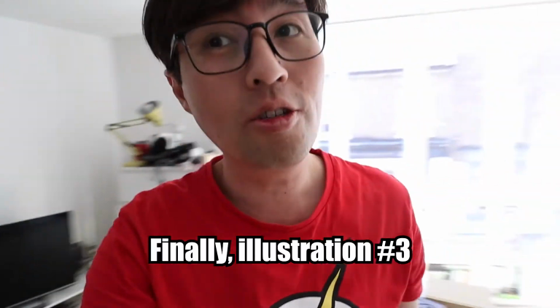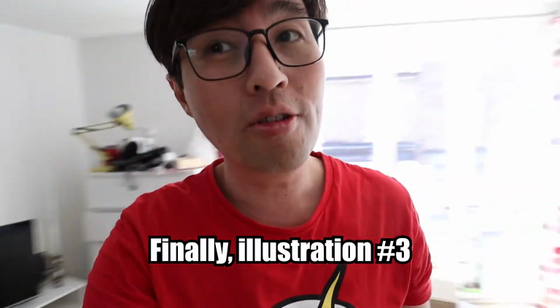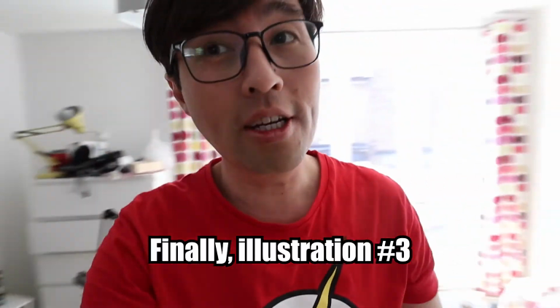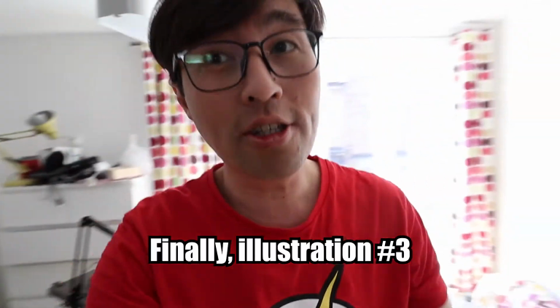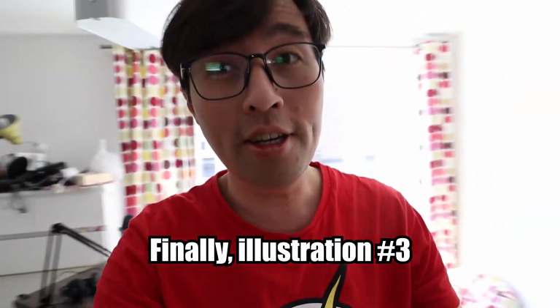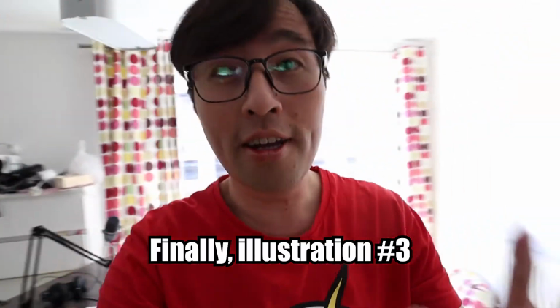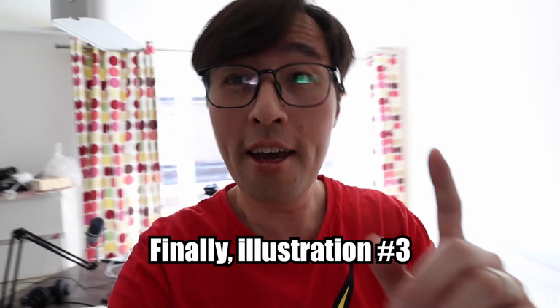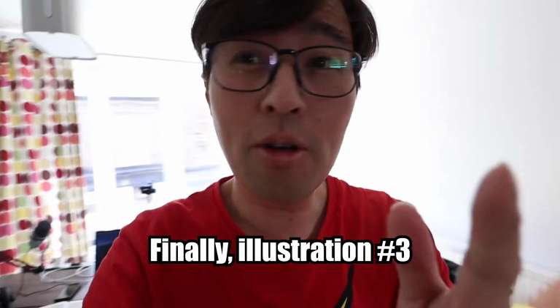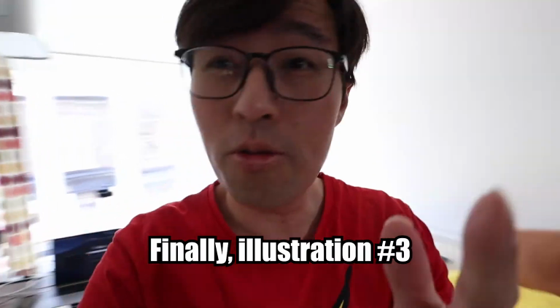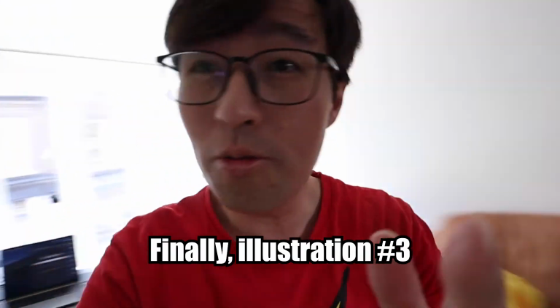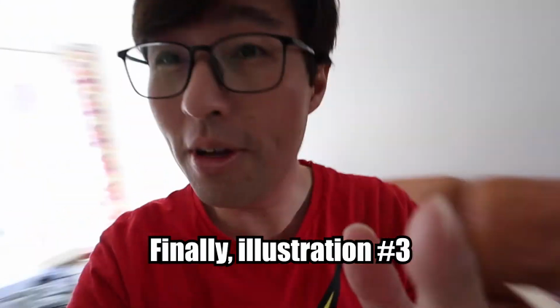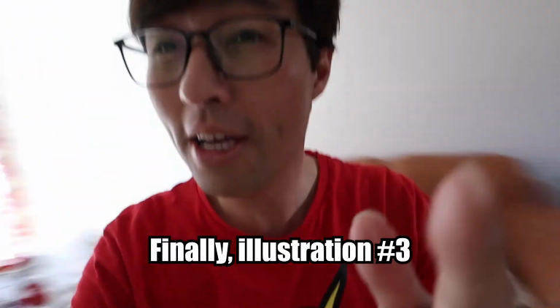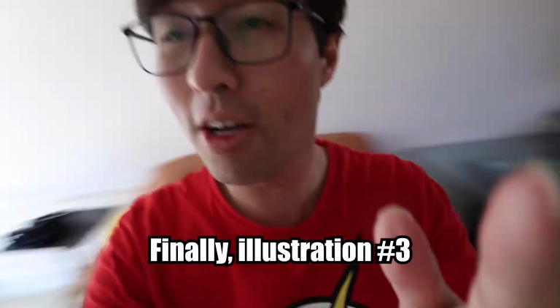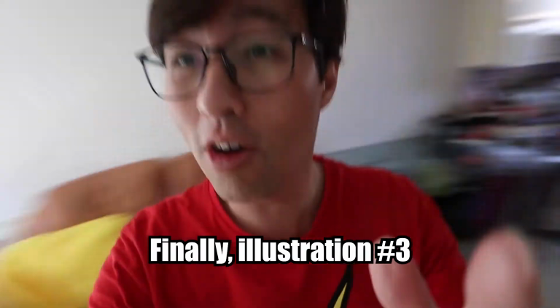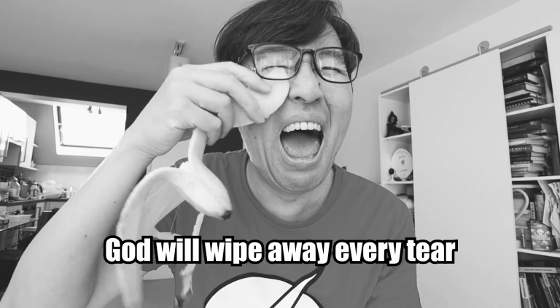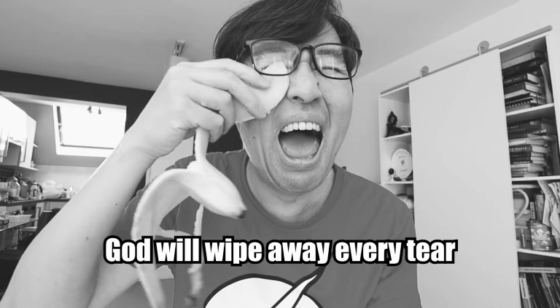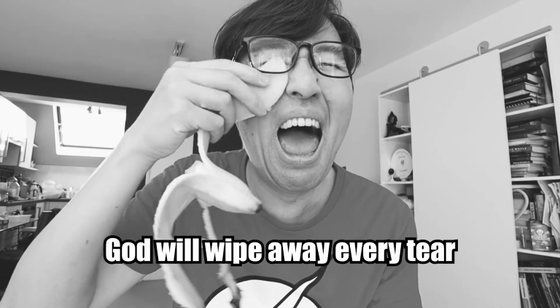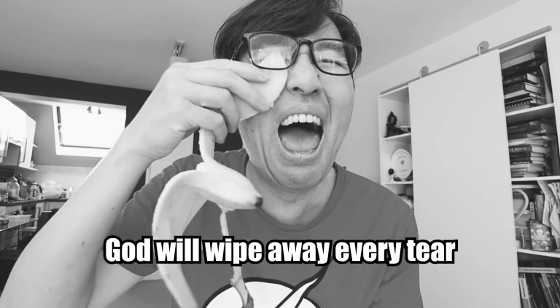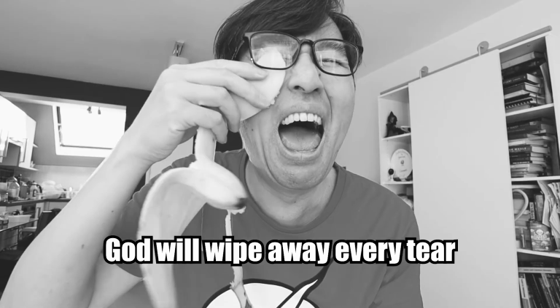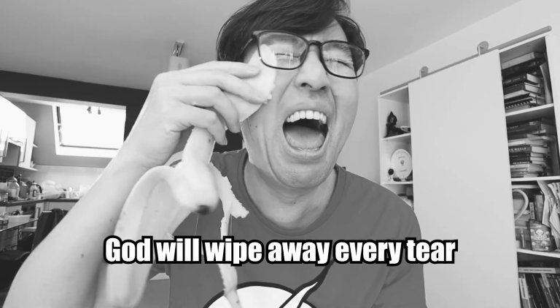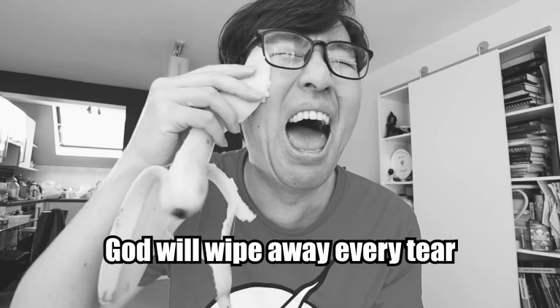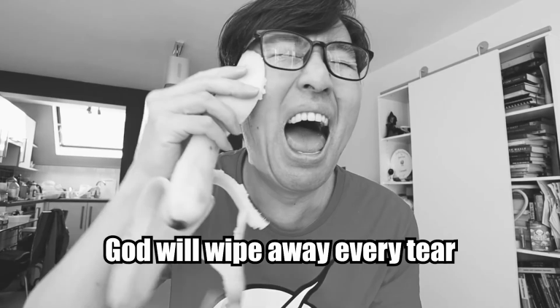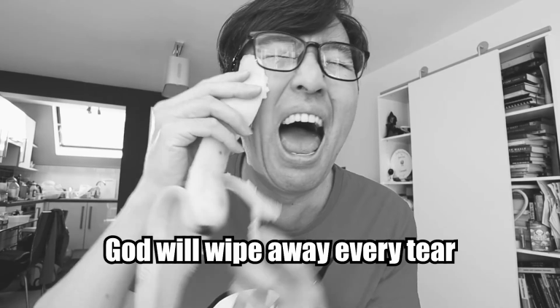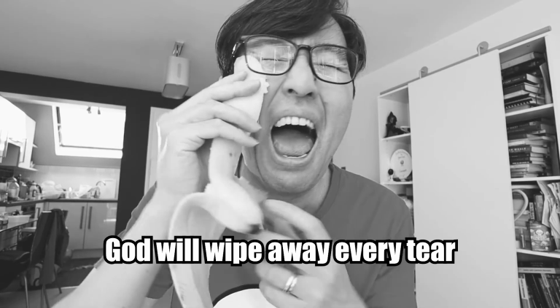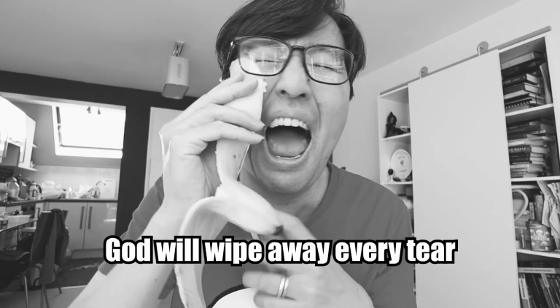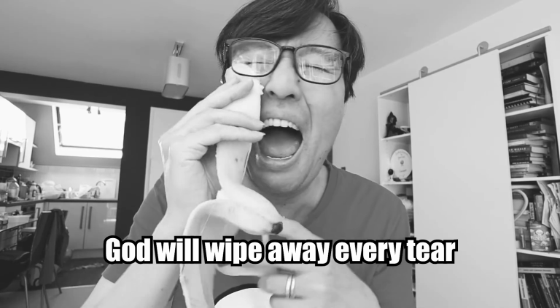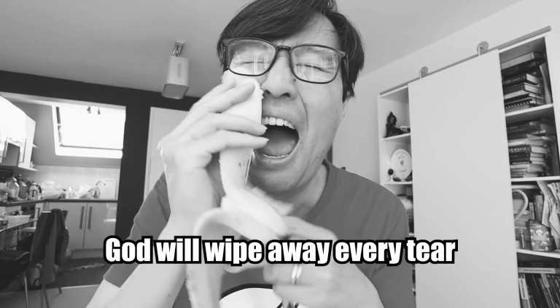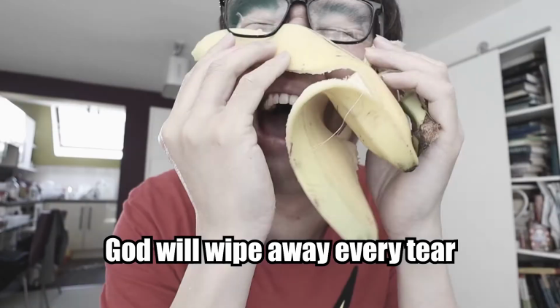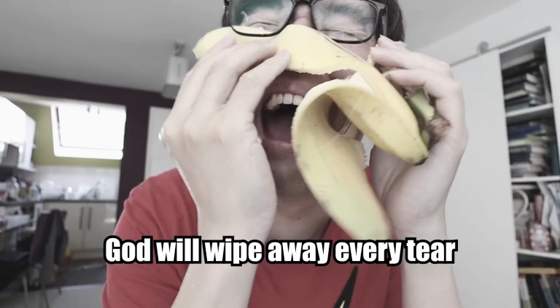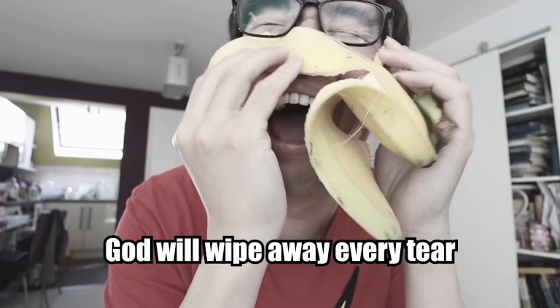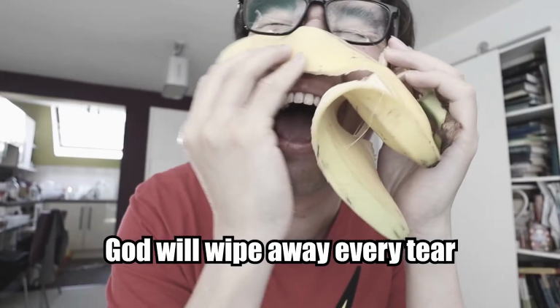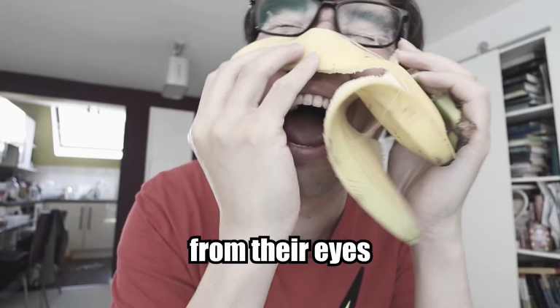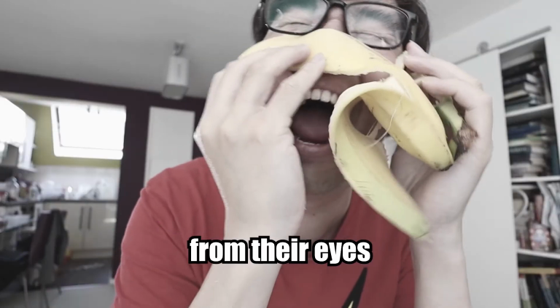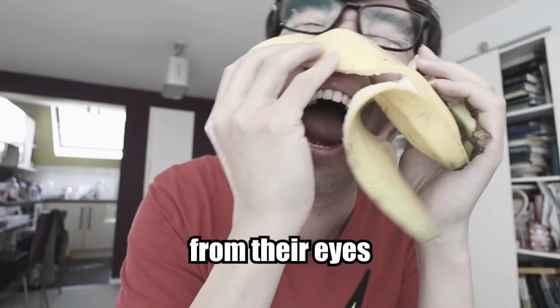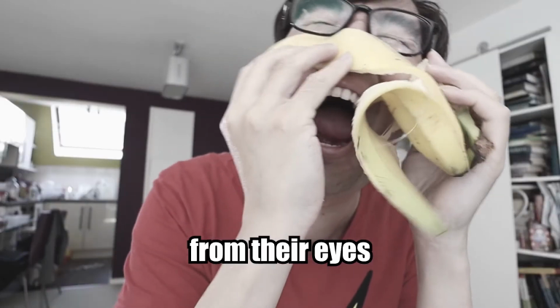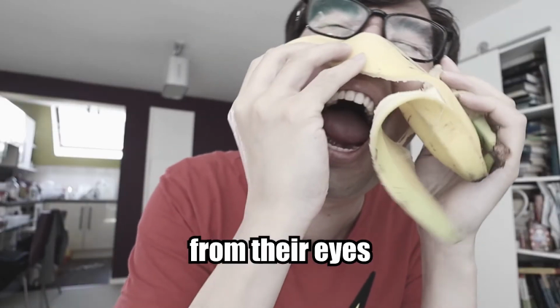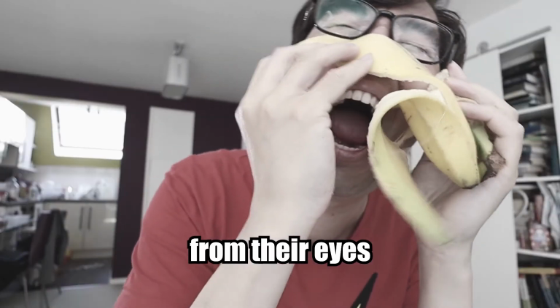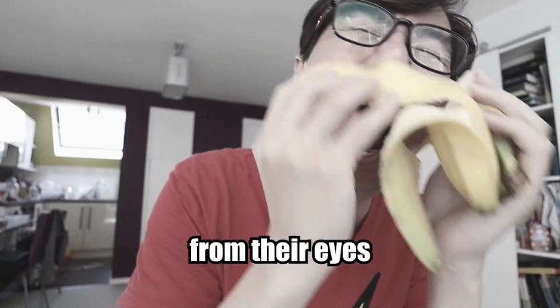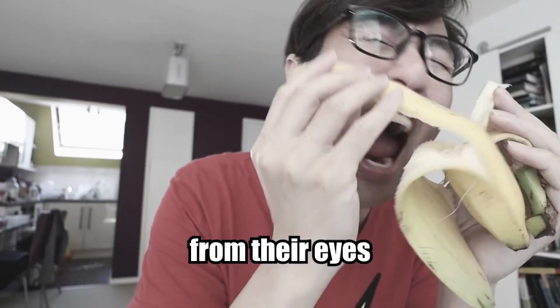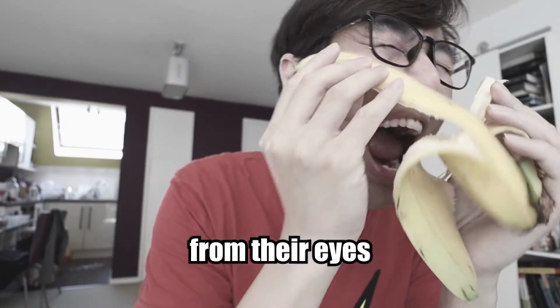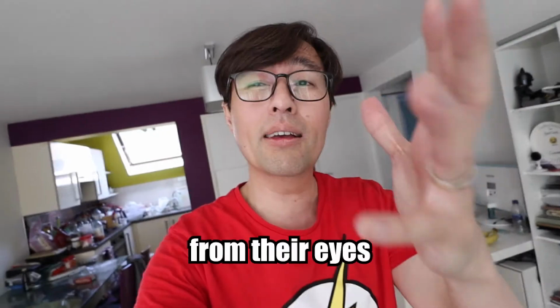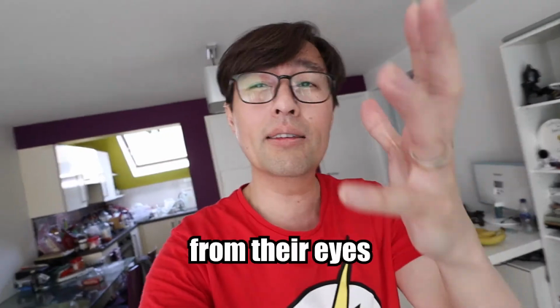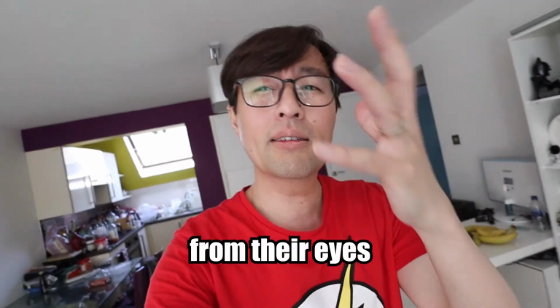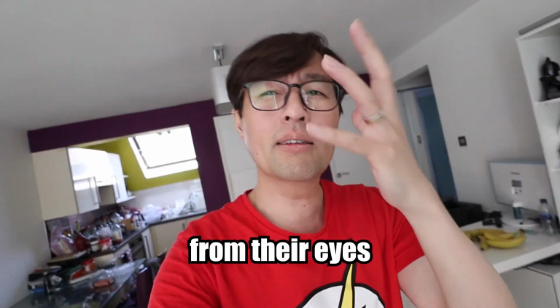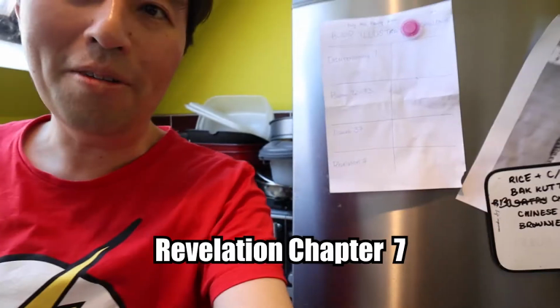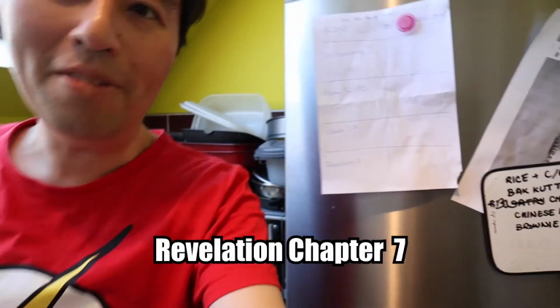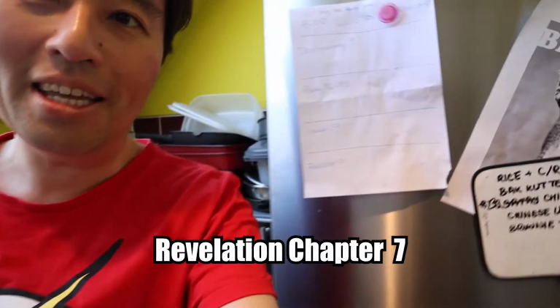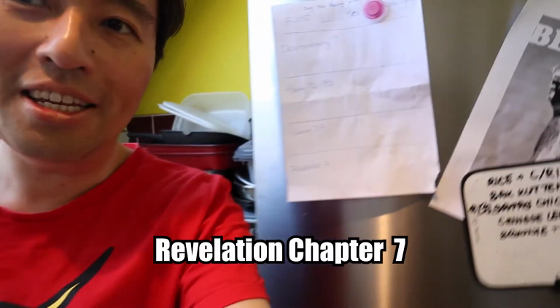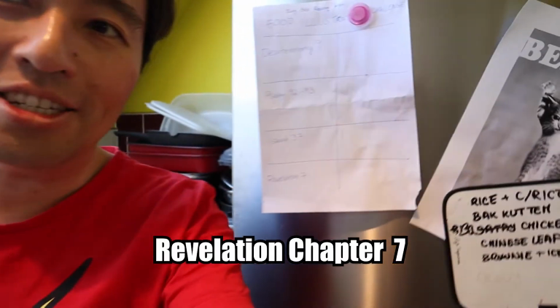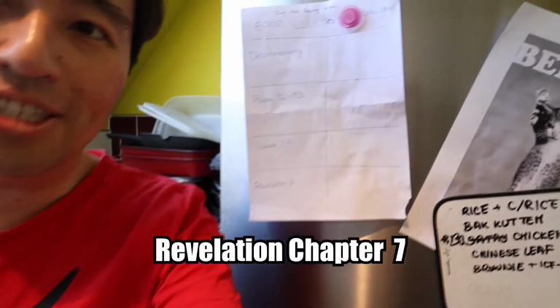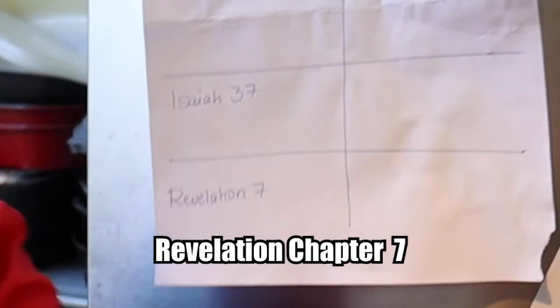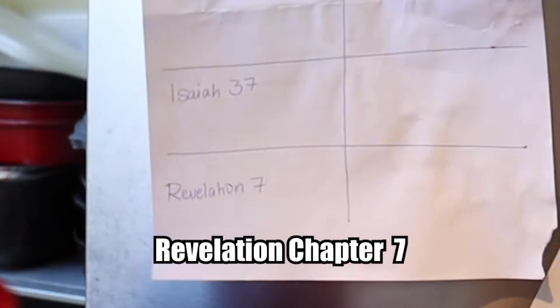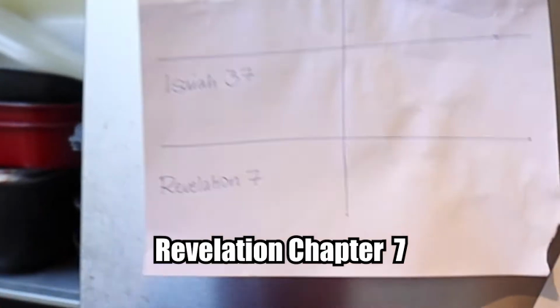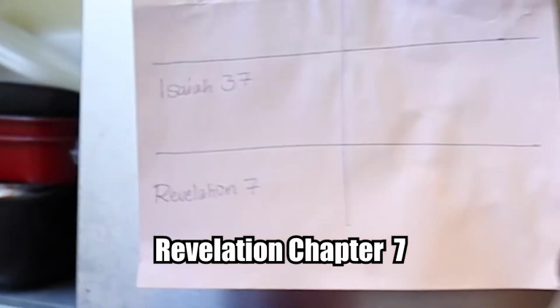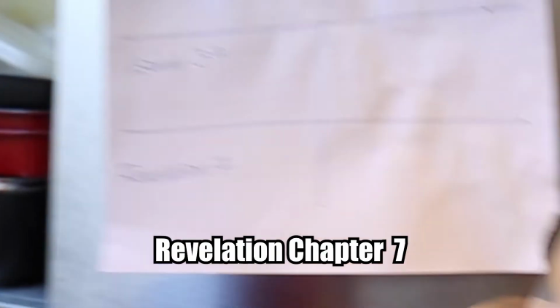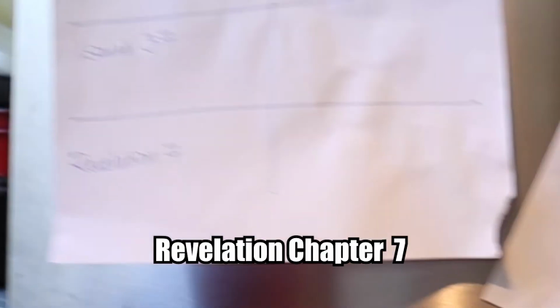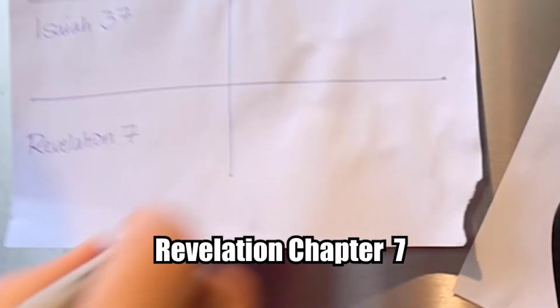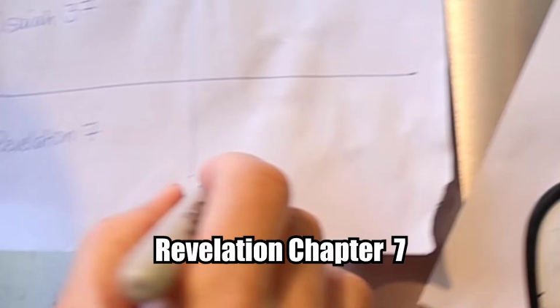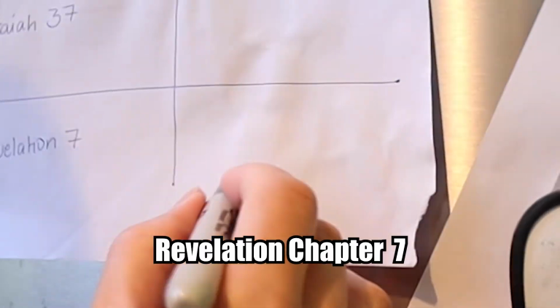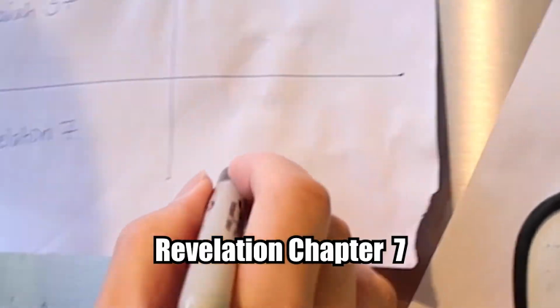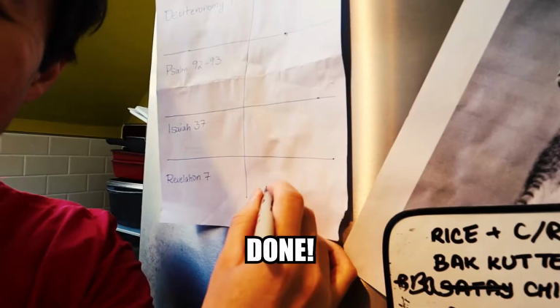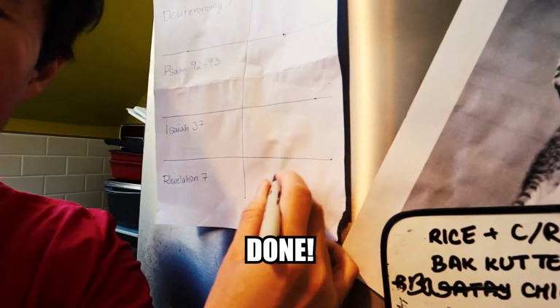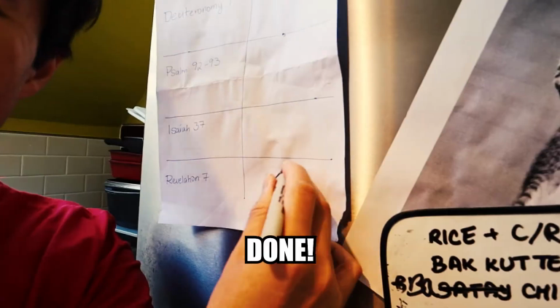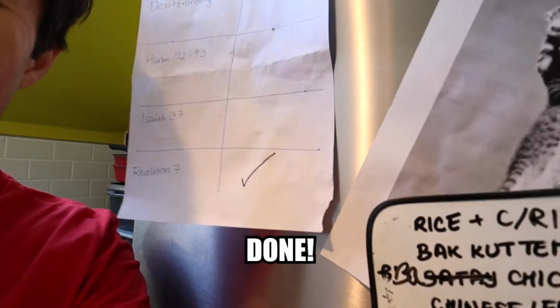Illustration number three: God will wipe away every tear from their eyes. Revelation chapter 7, done!